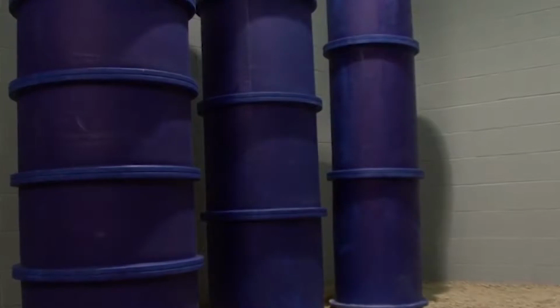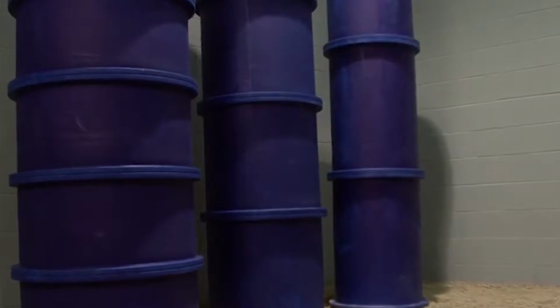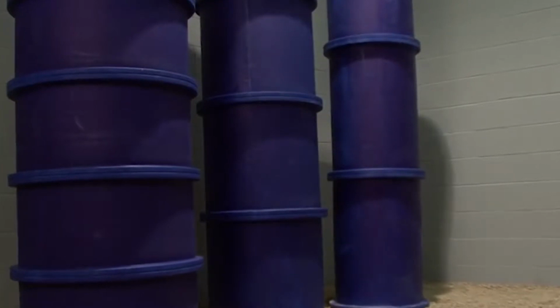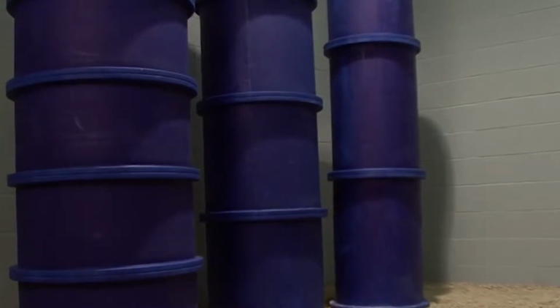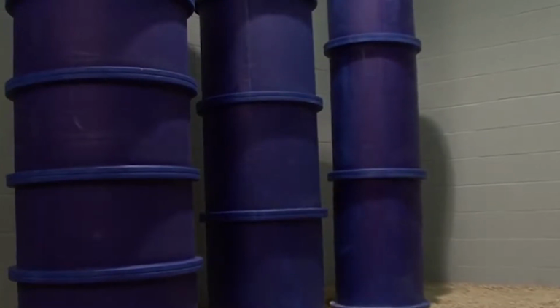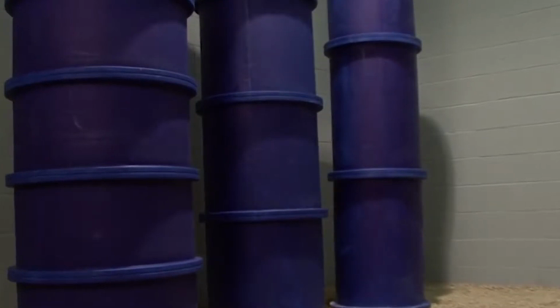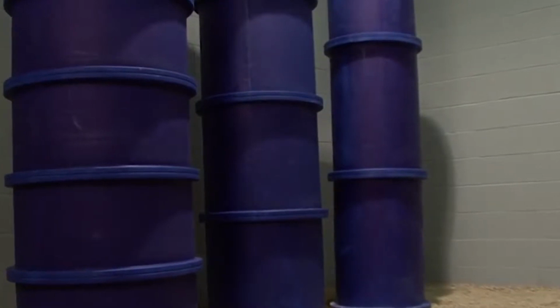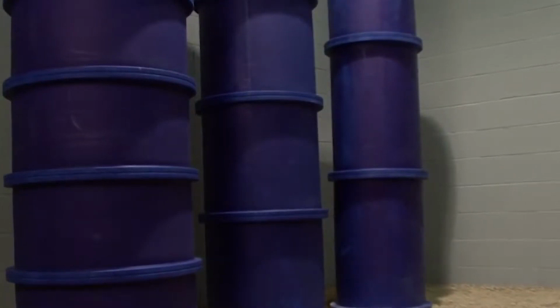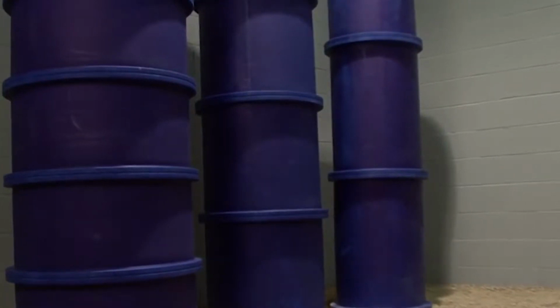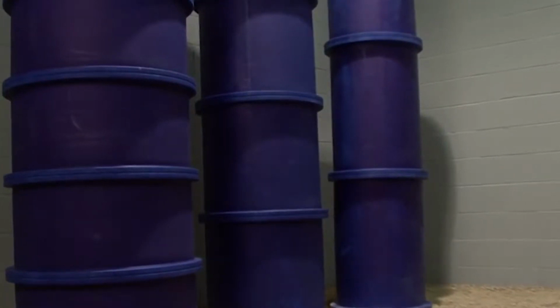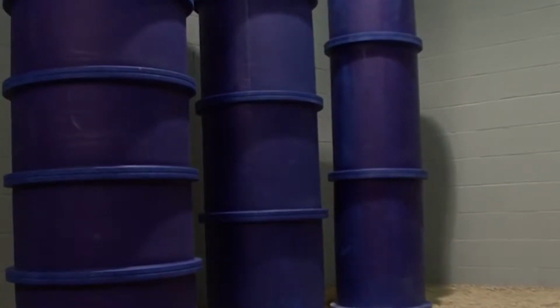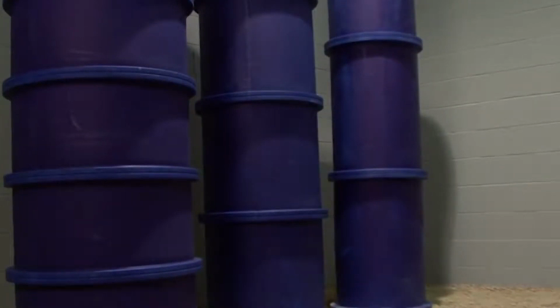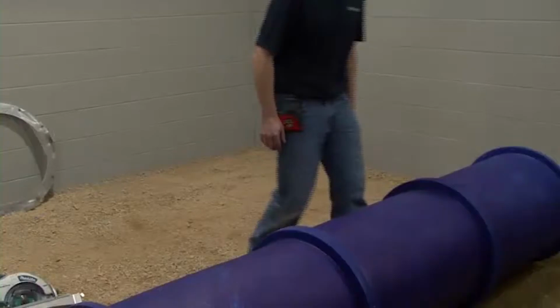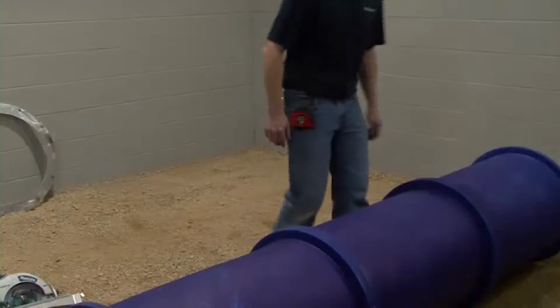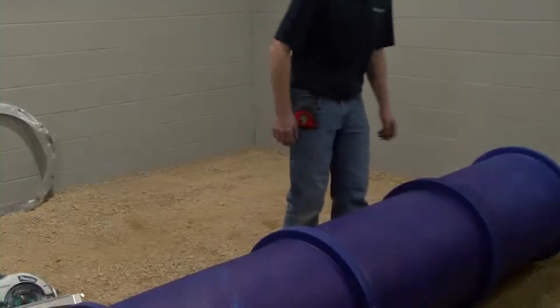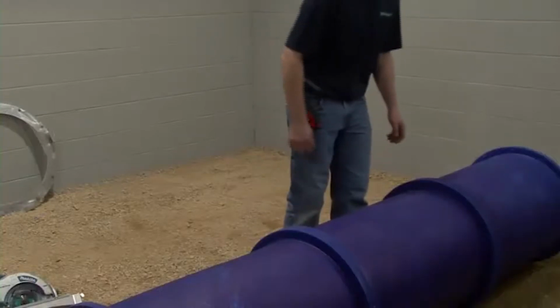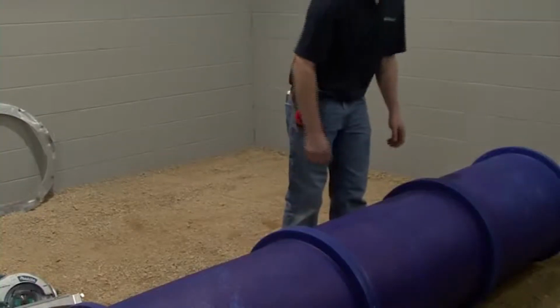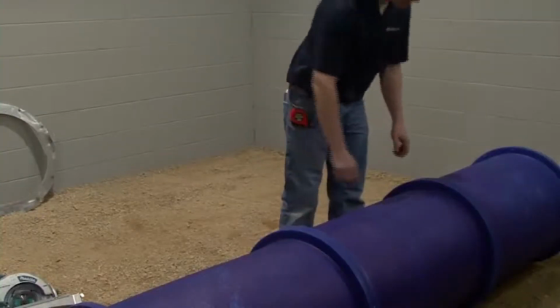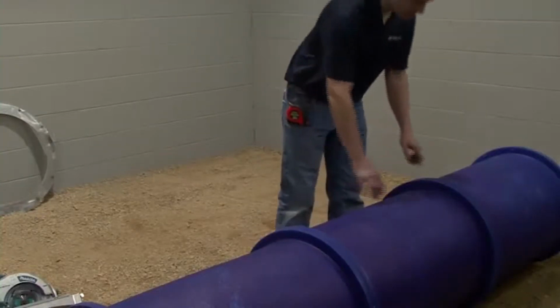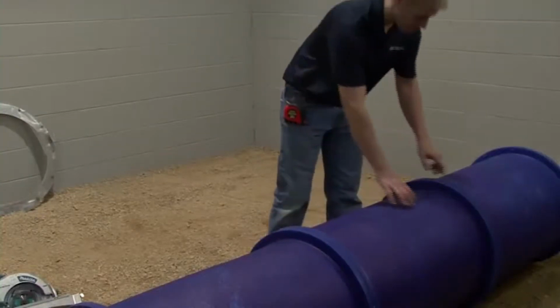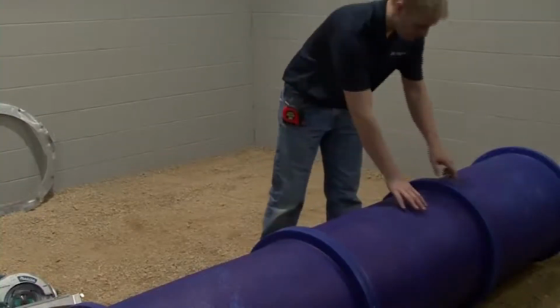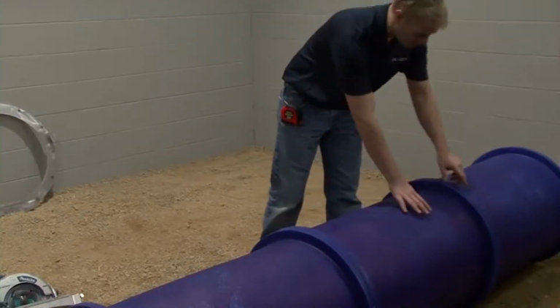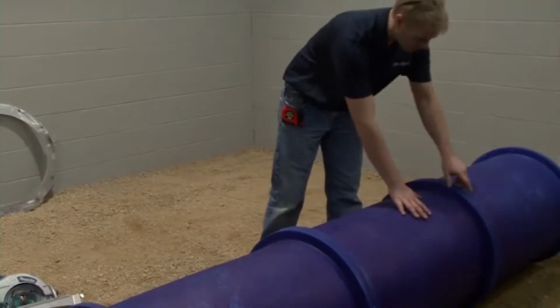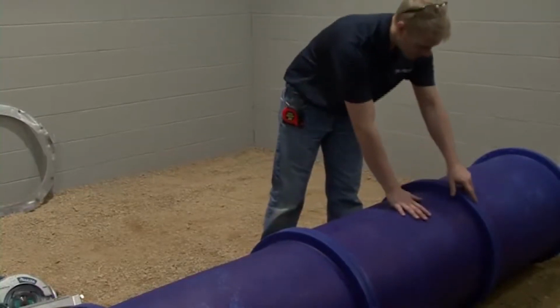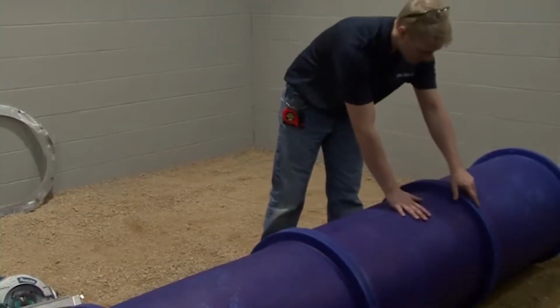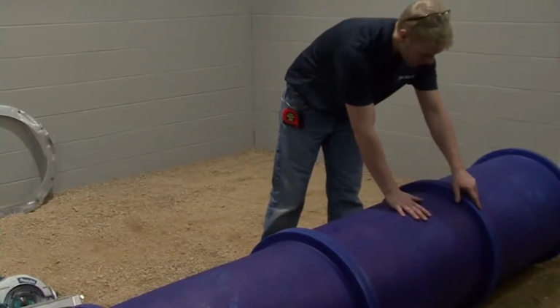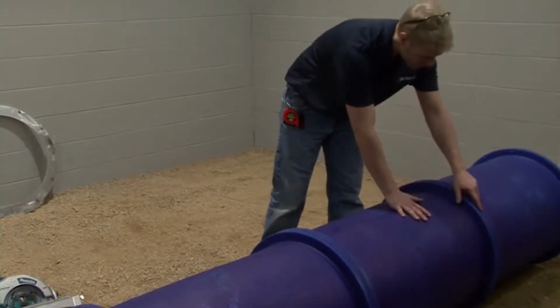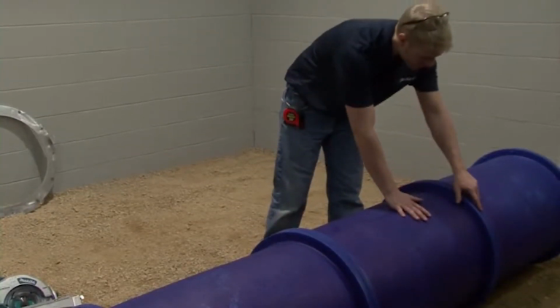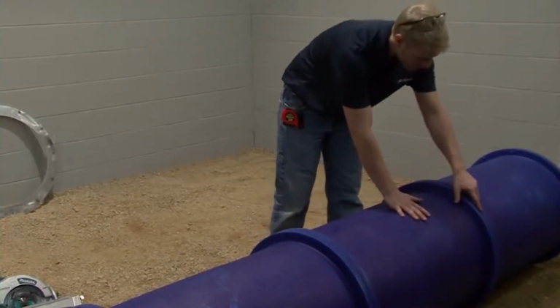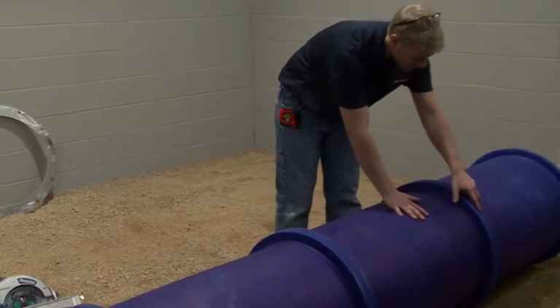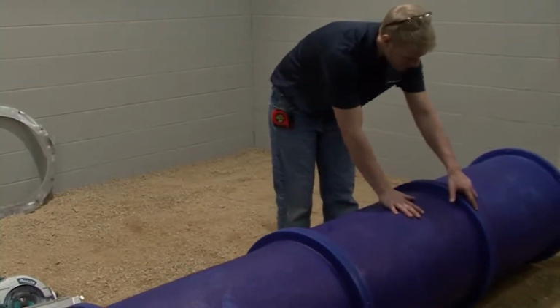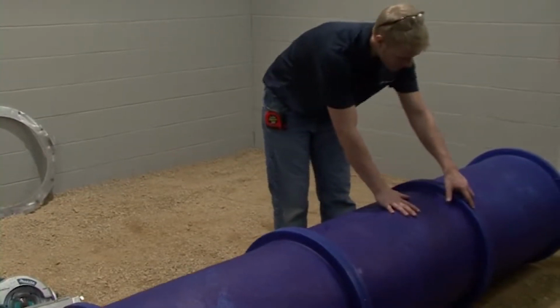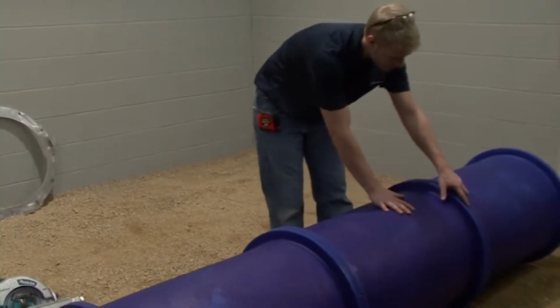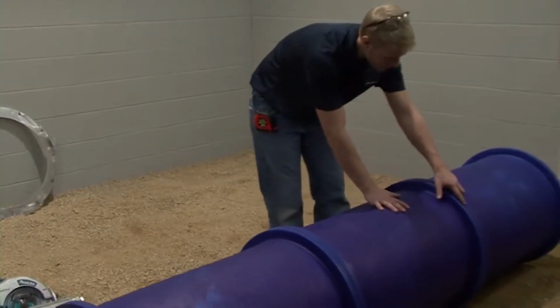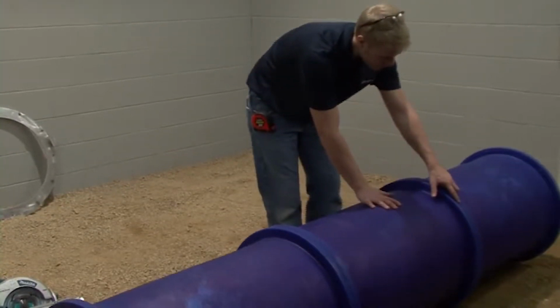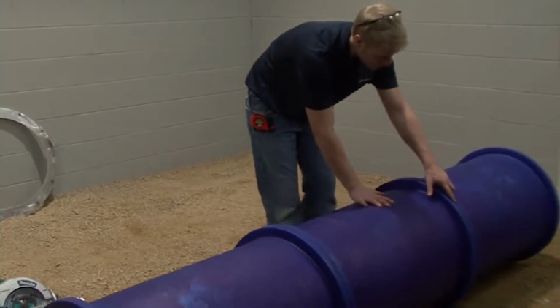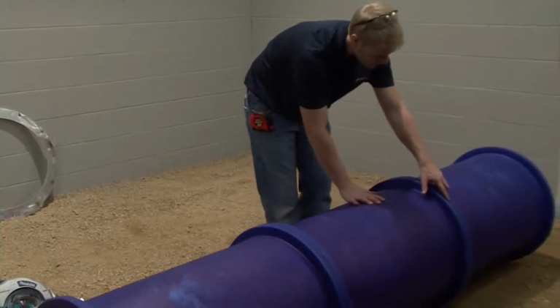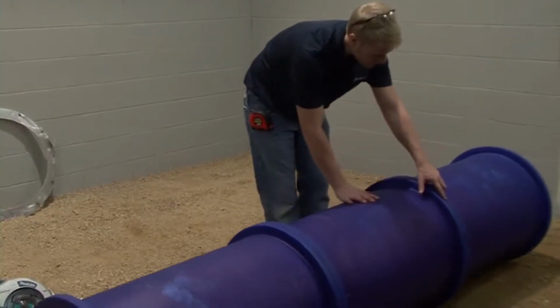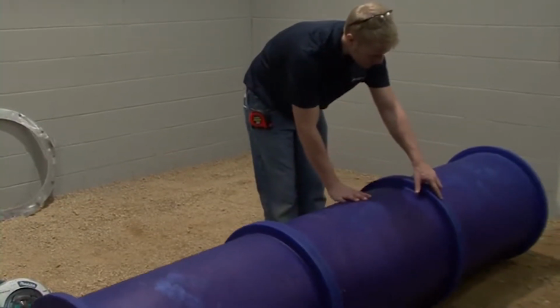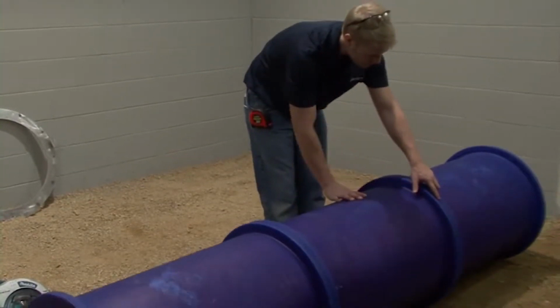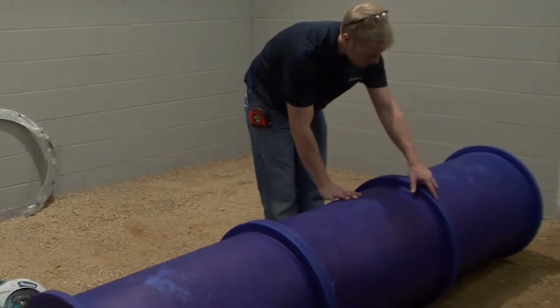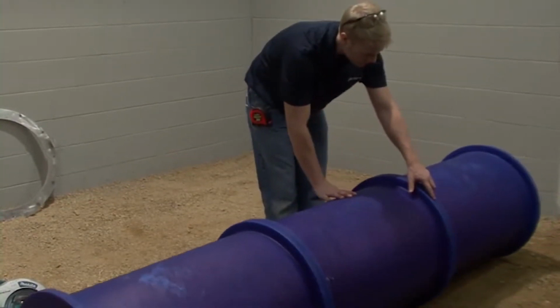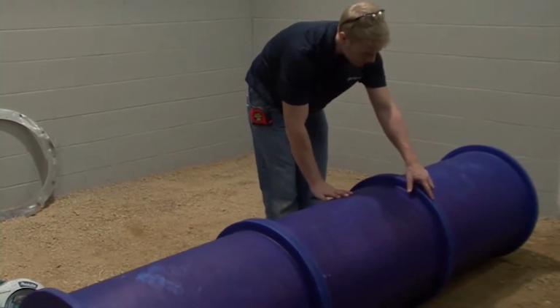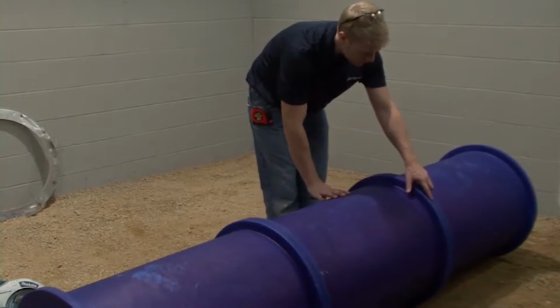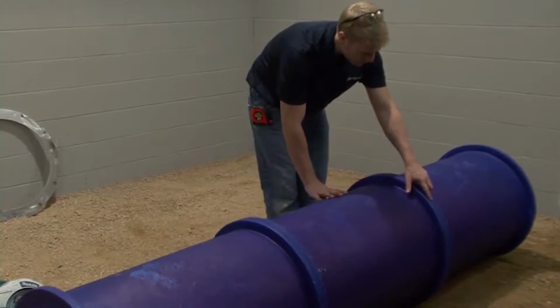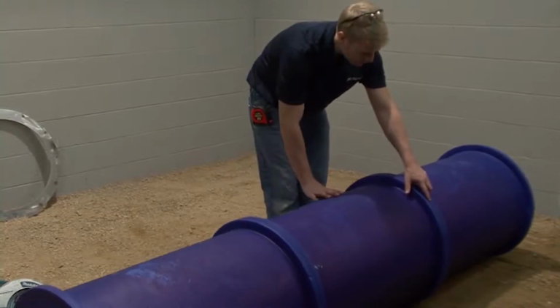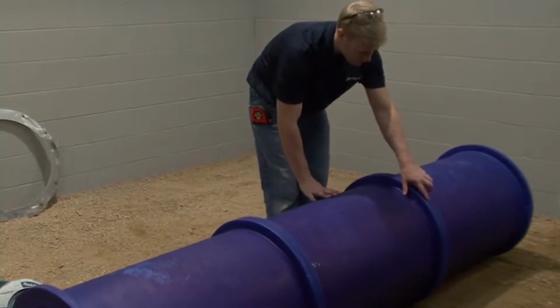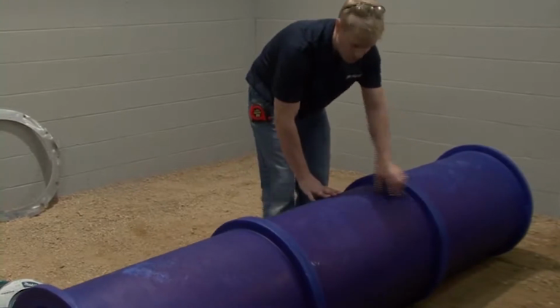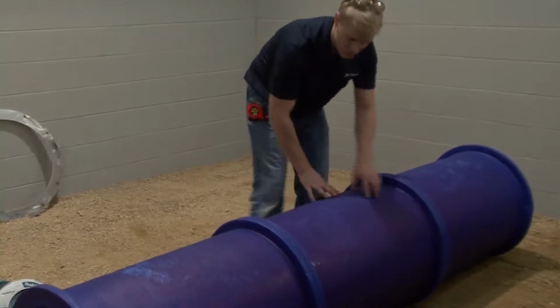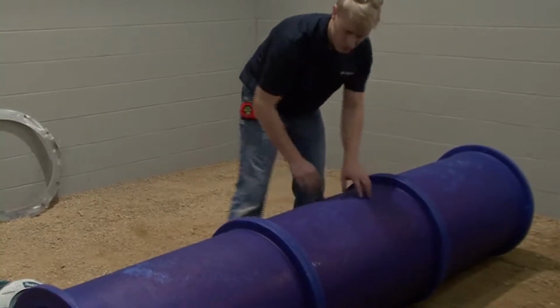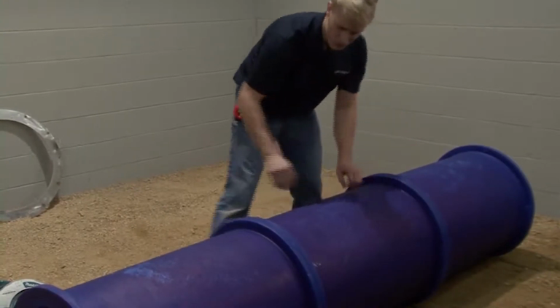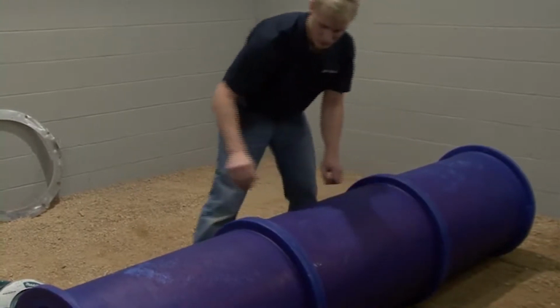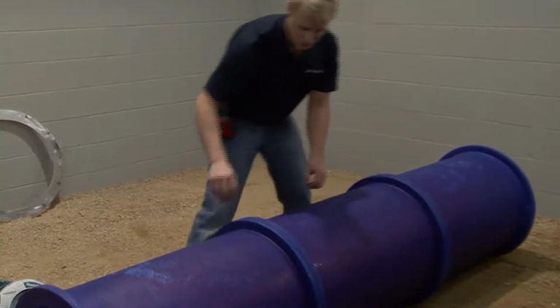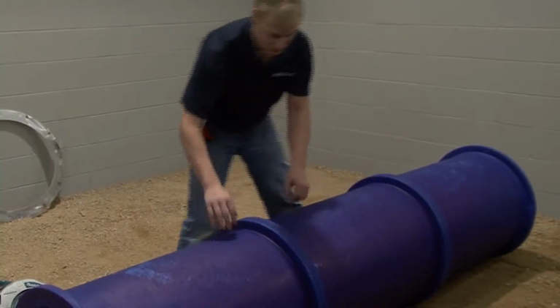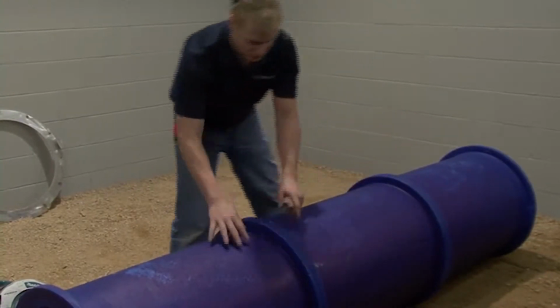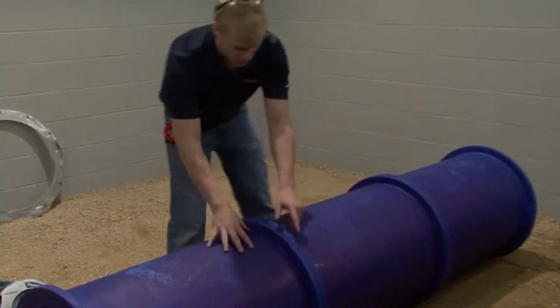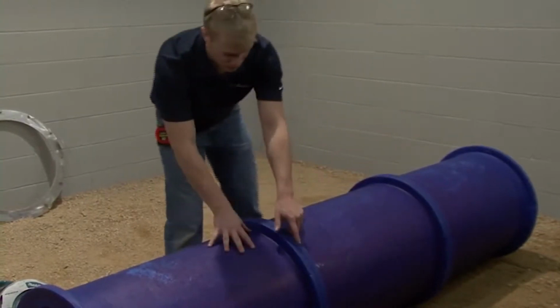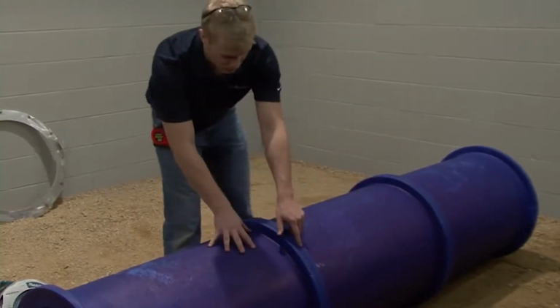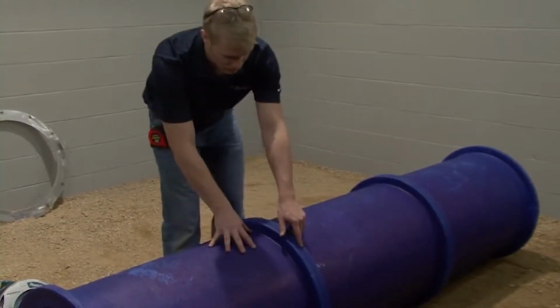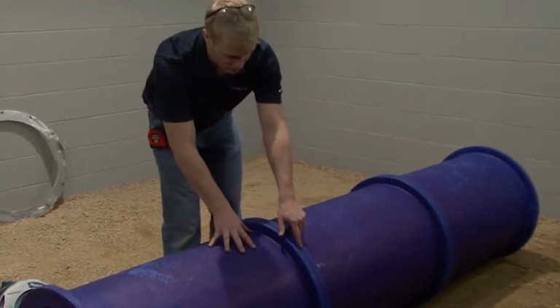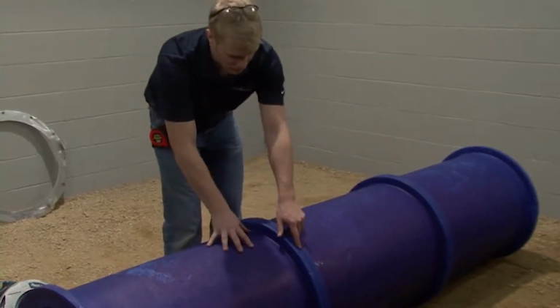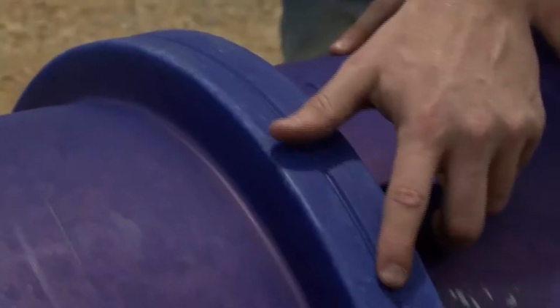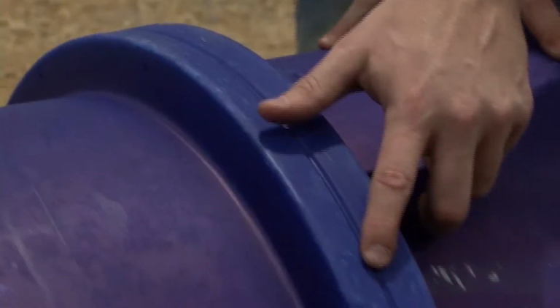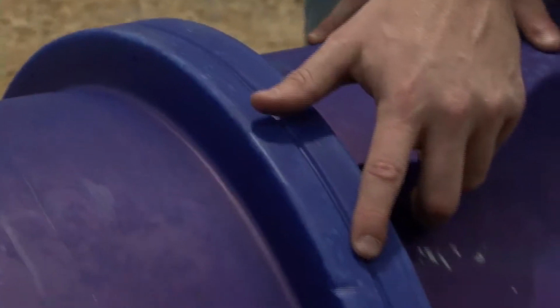This procedure will be the same for all blue duct flanged components, such as straight duct, elbow, reducer, or others.